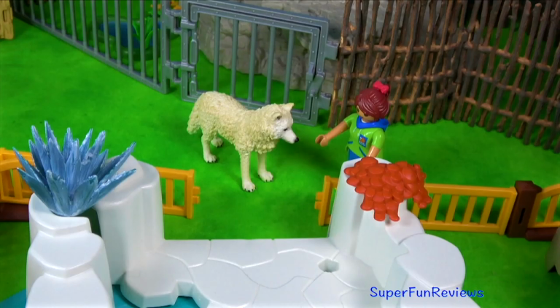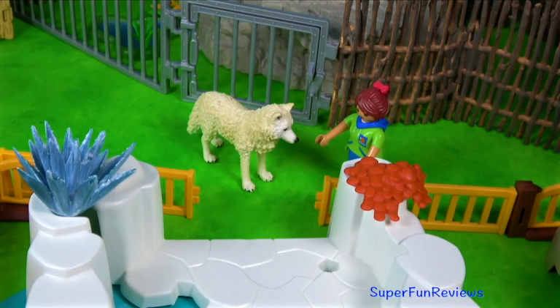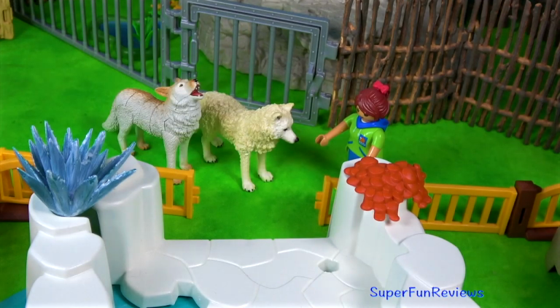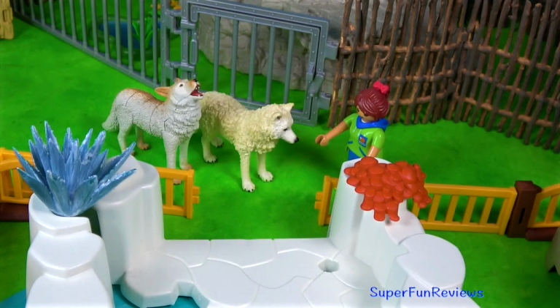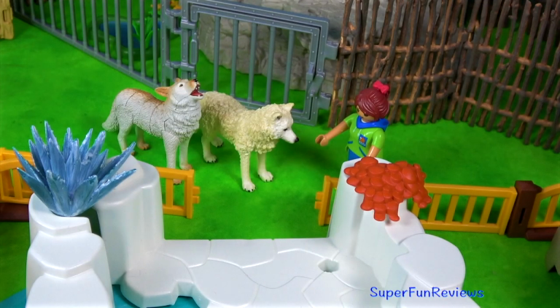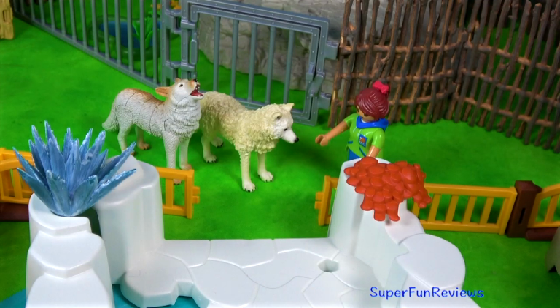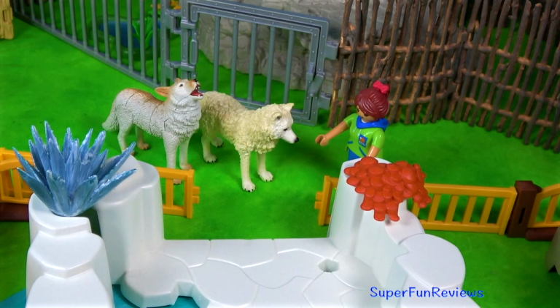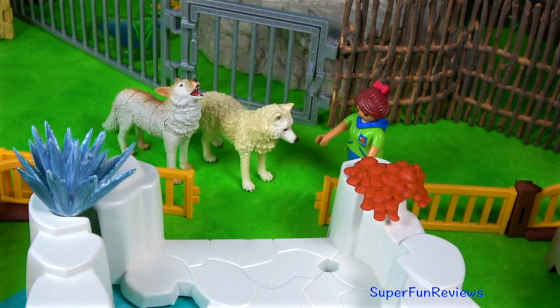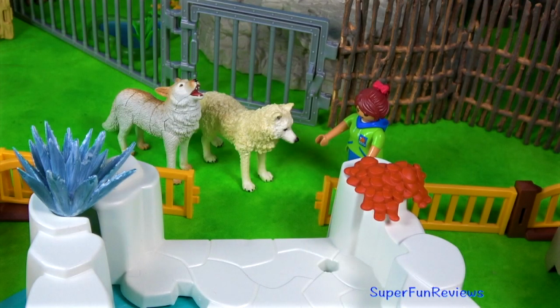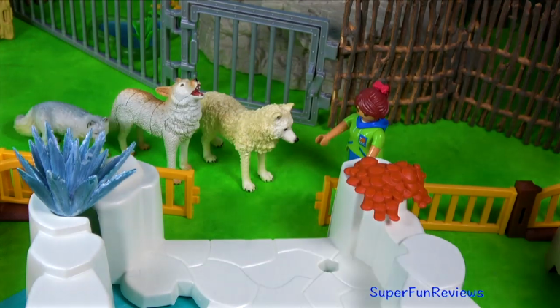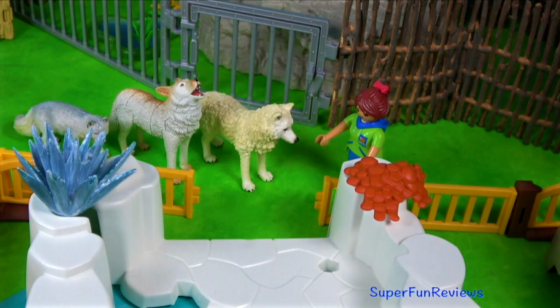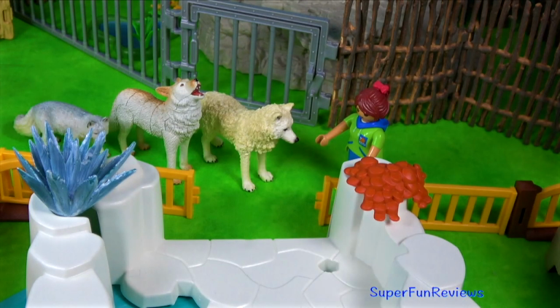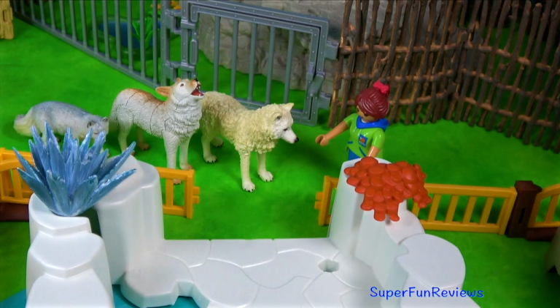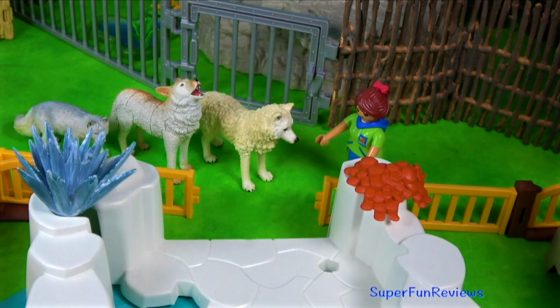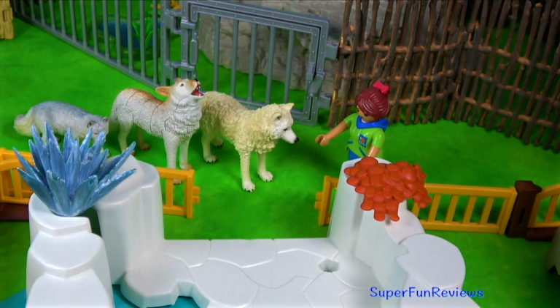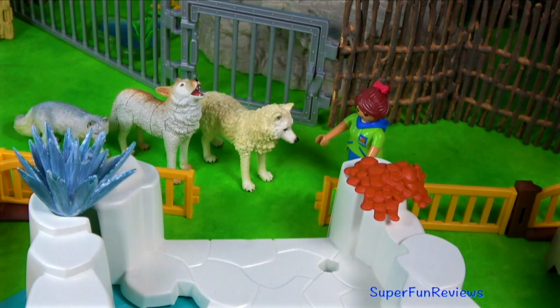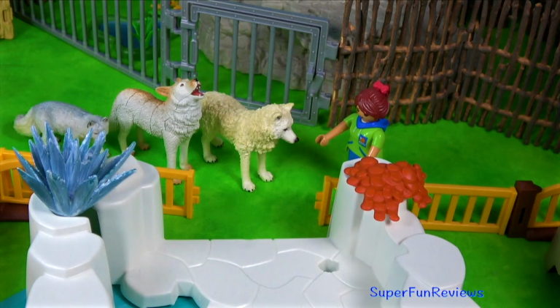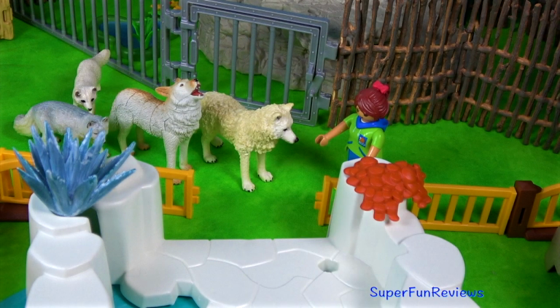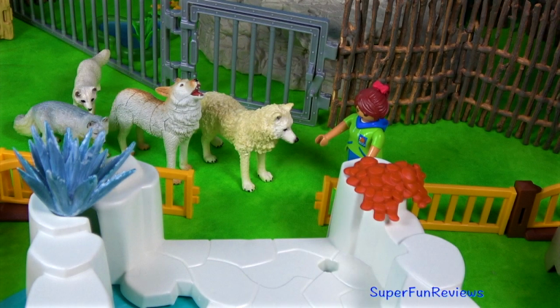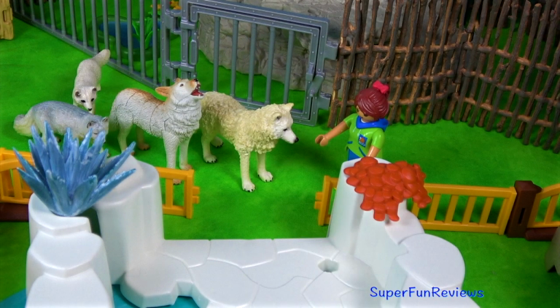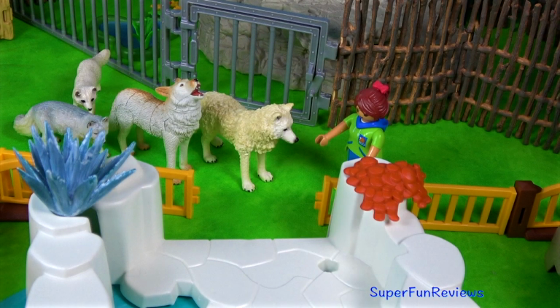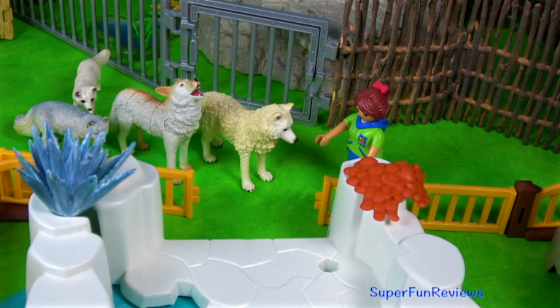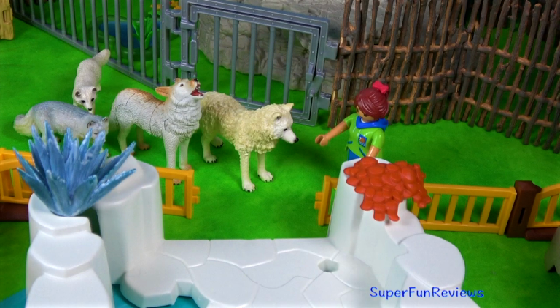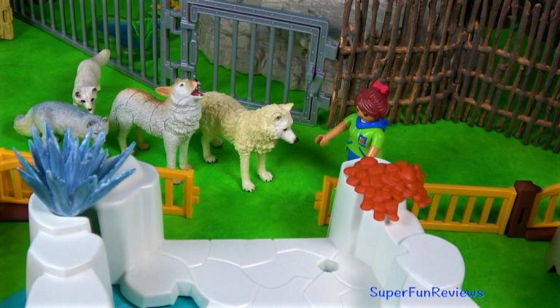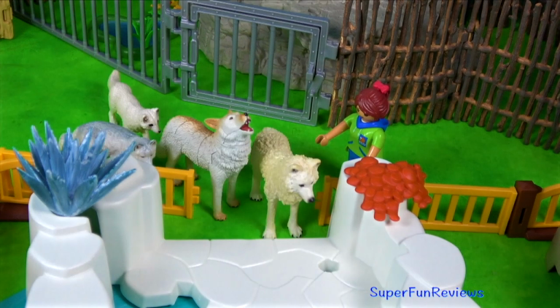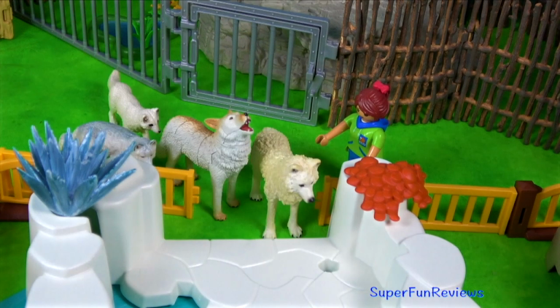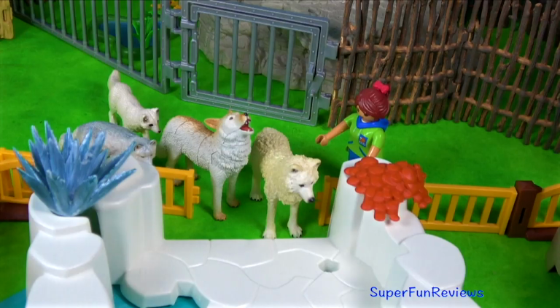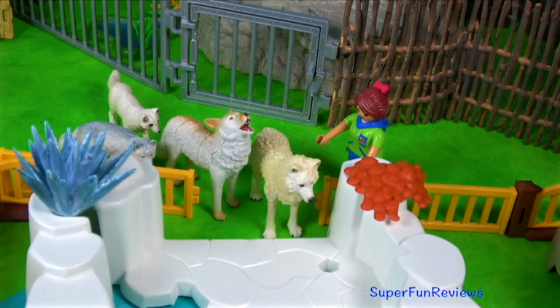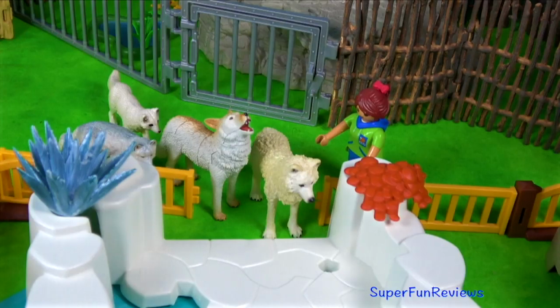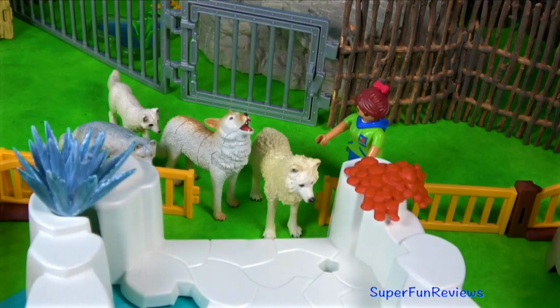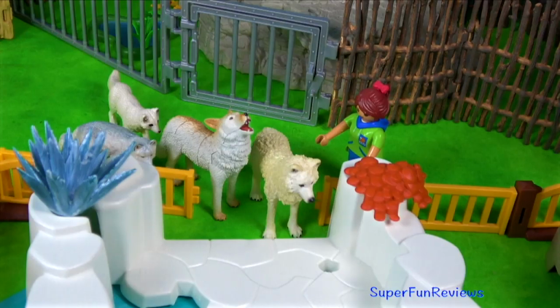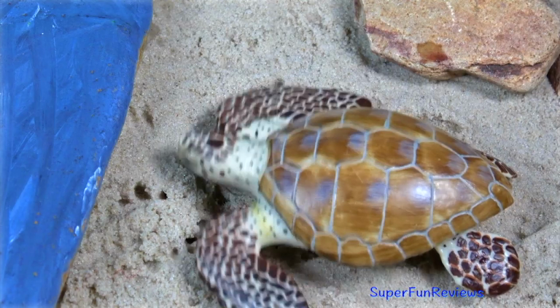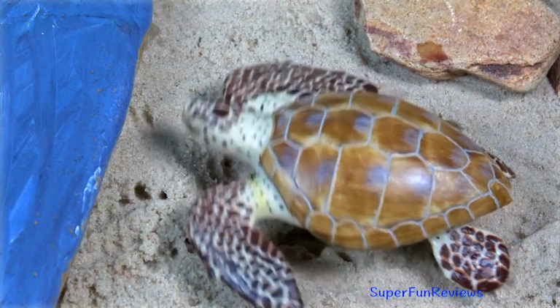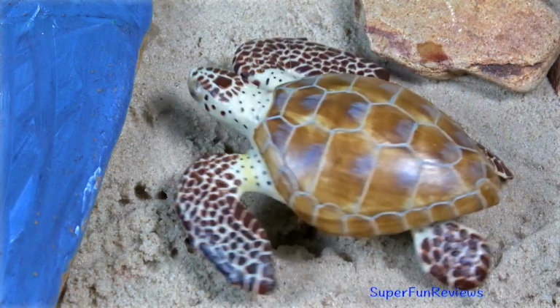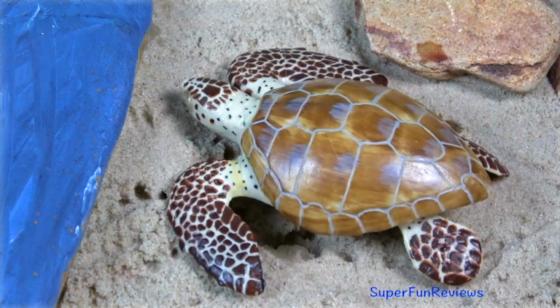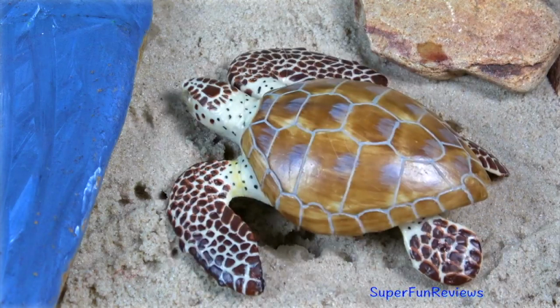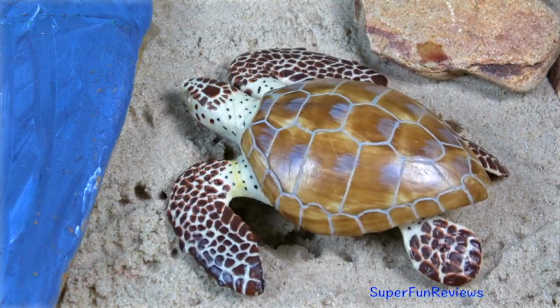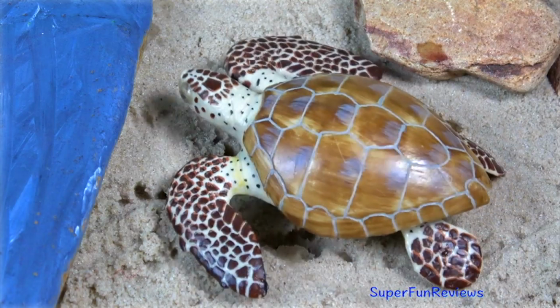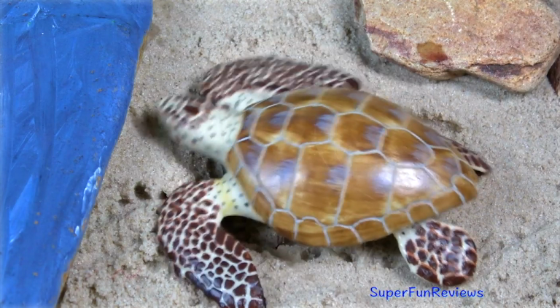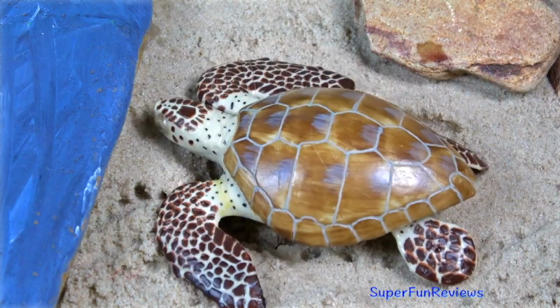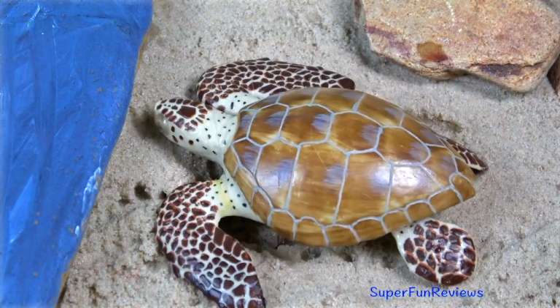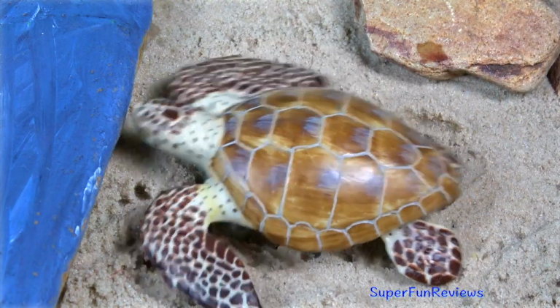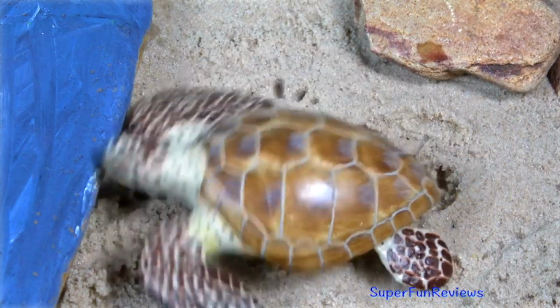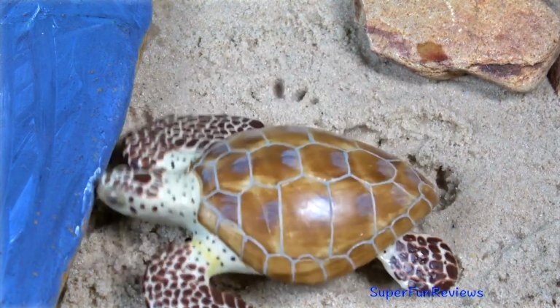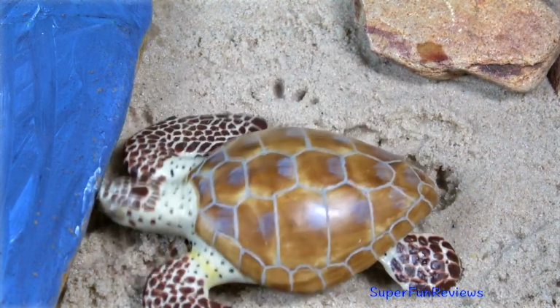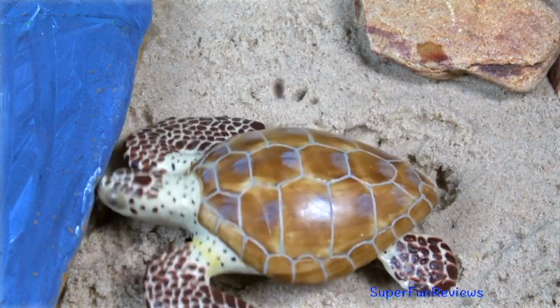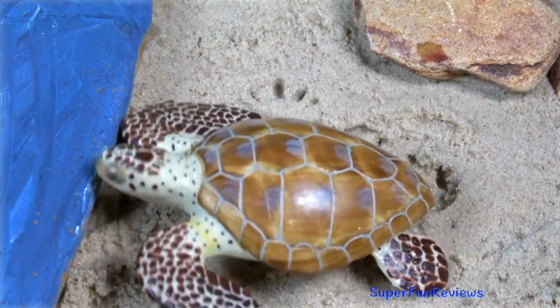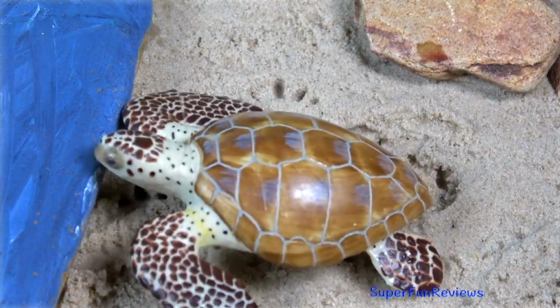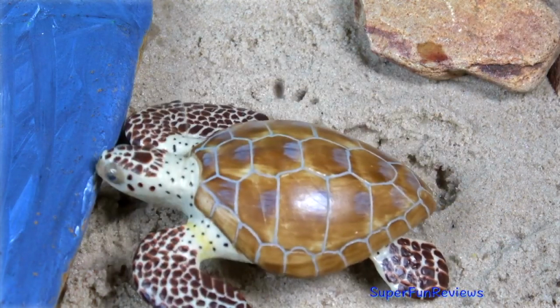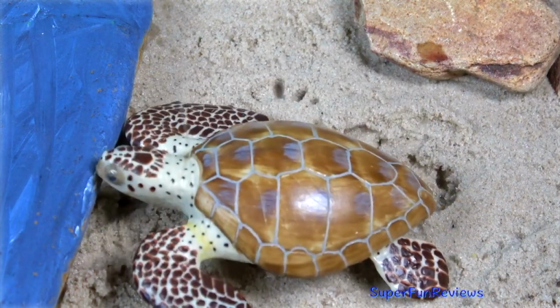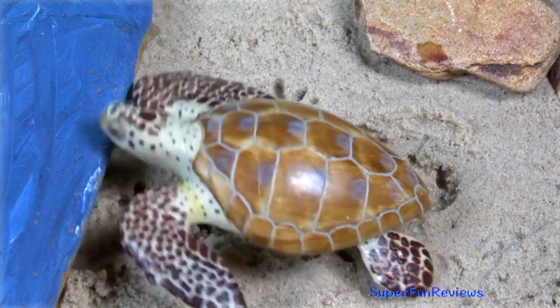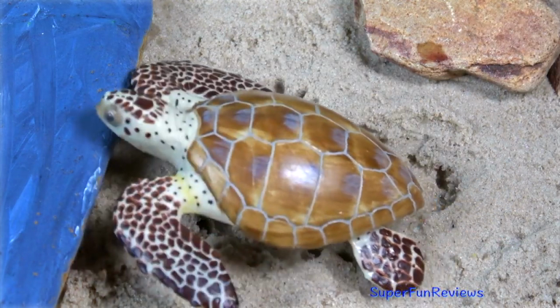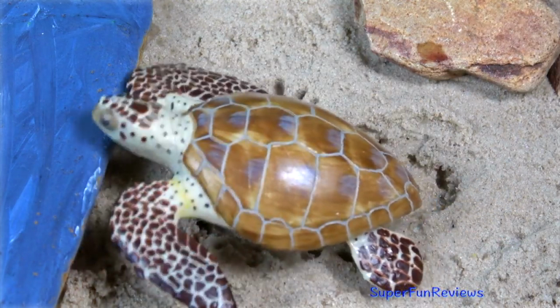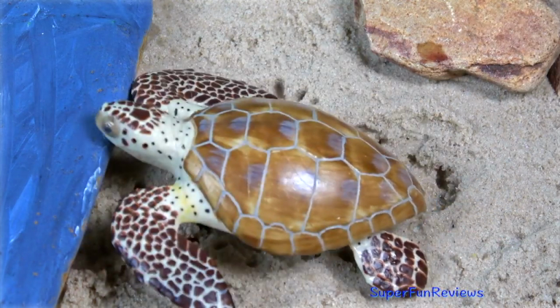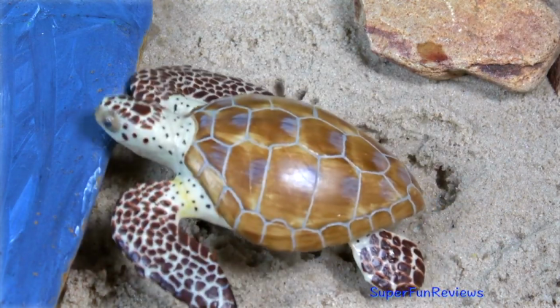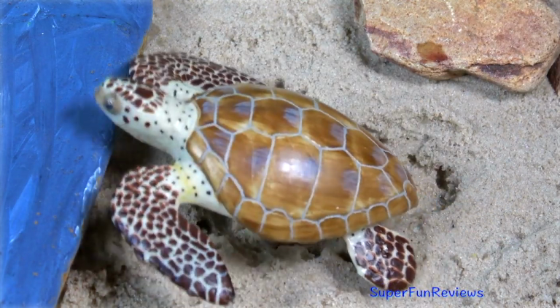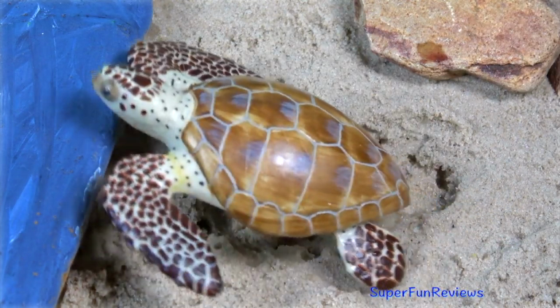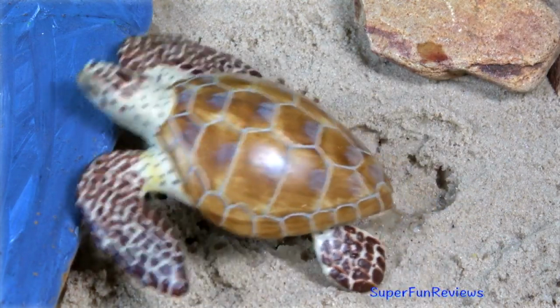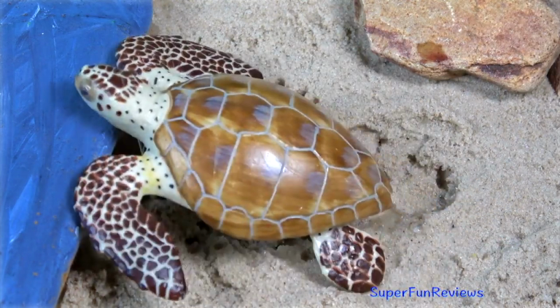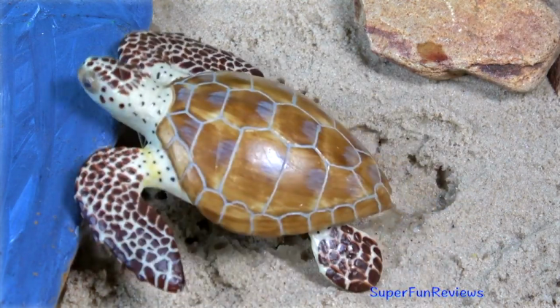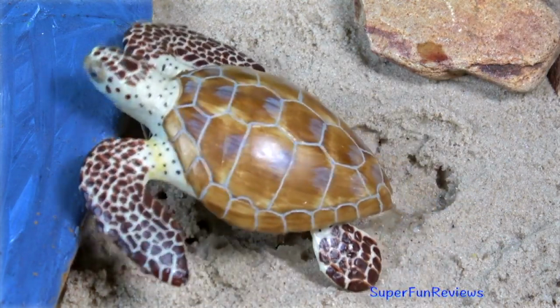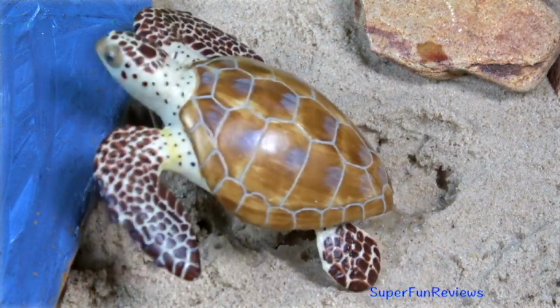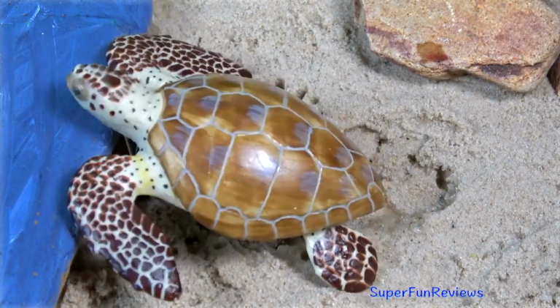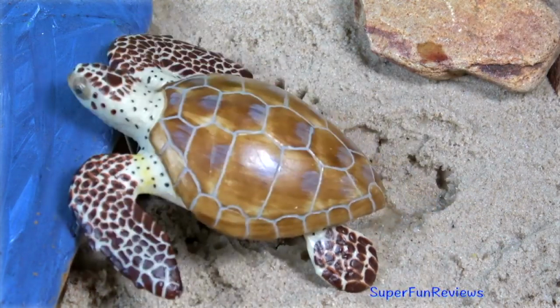We've got arctic wolves and arctic foxes, and a turtle that loves to swim.